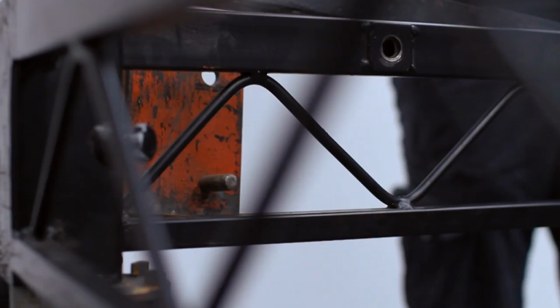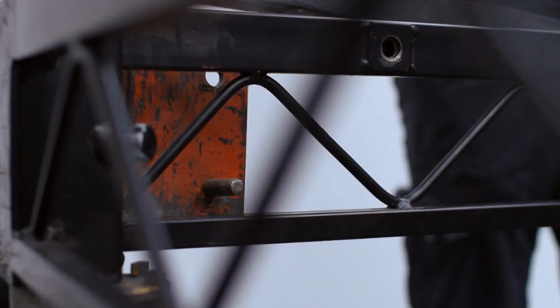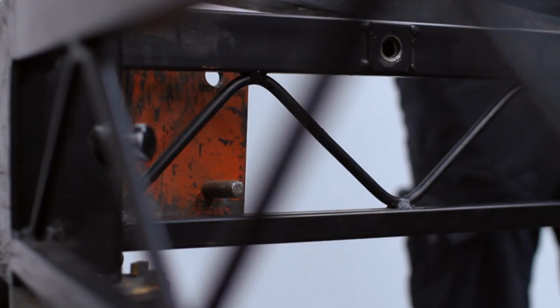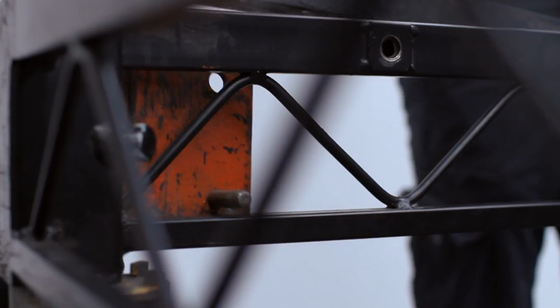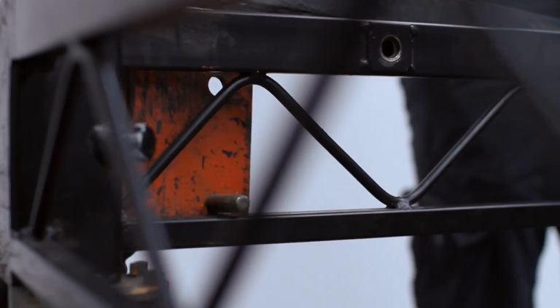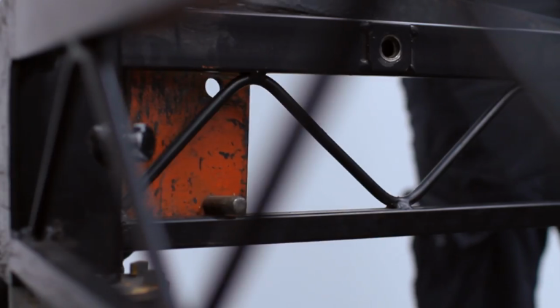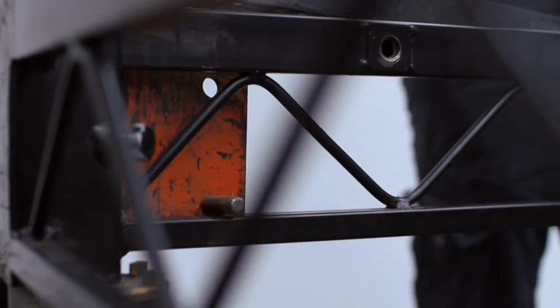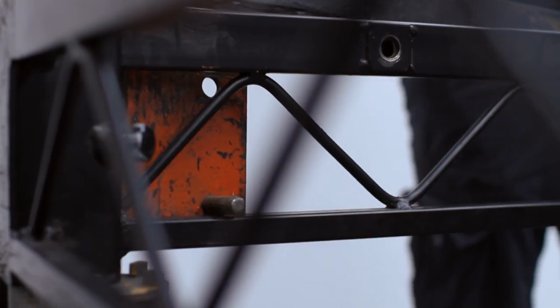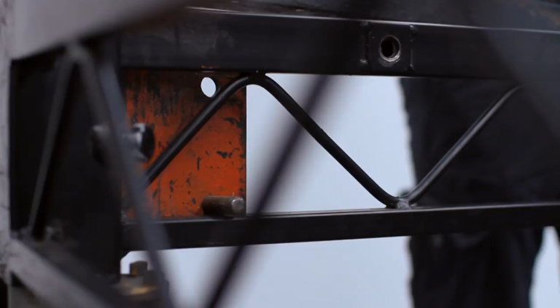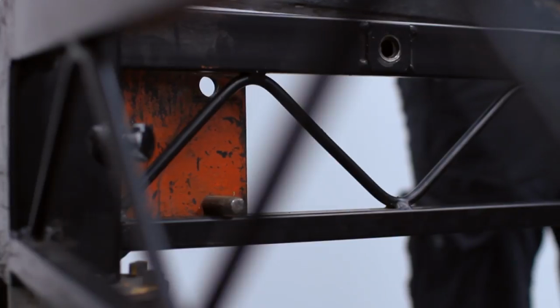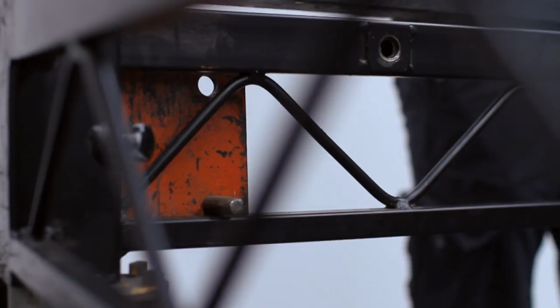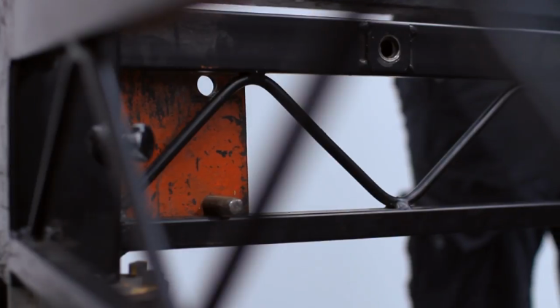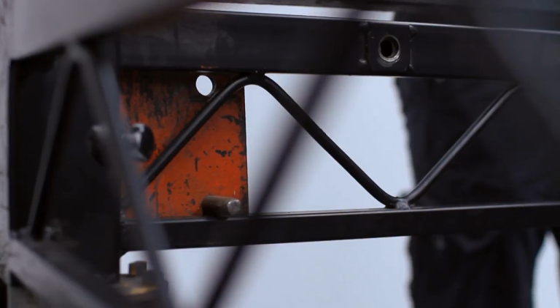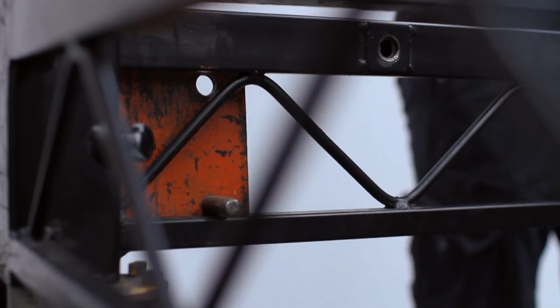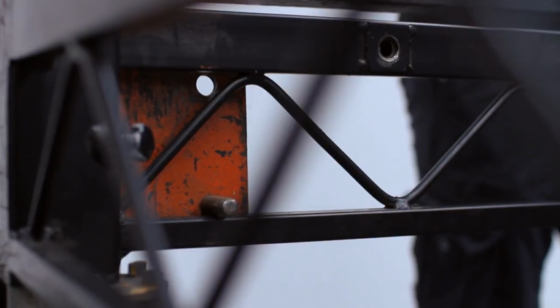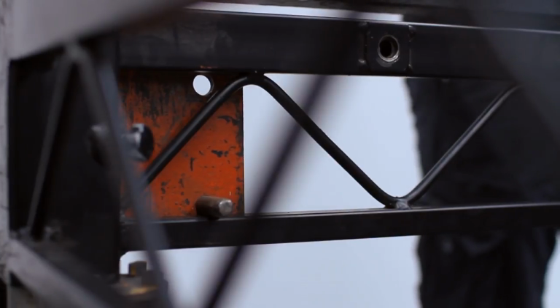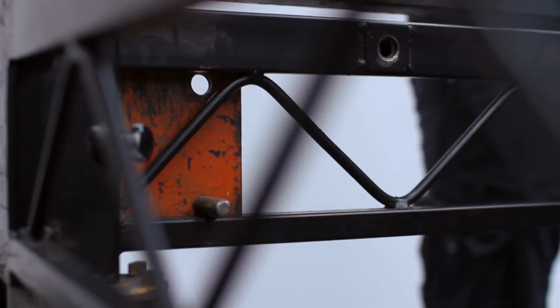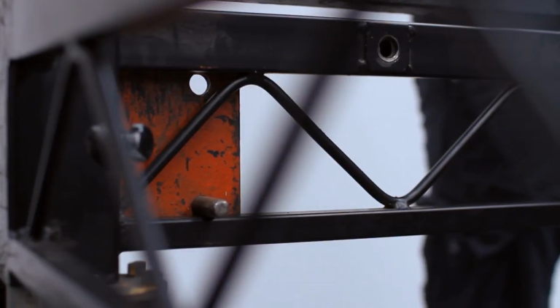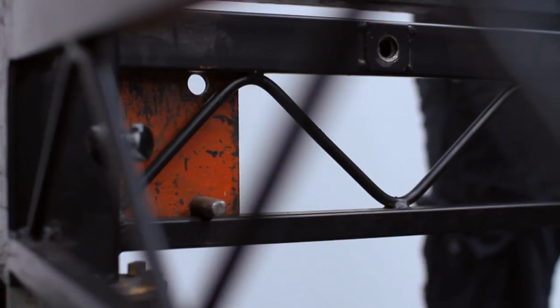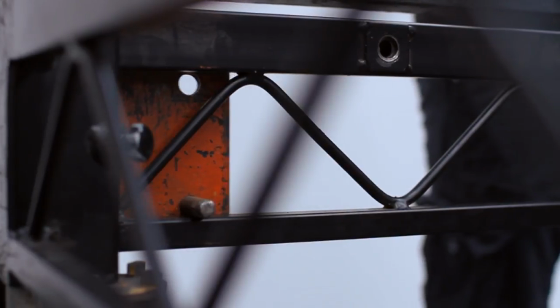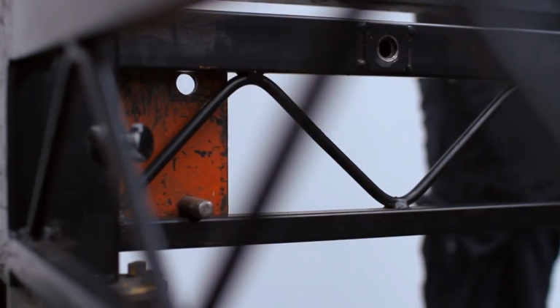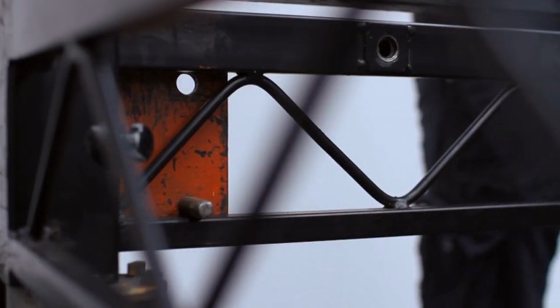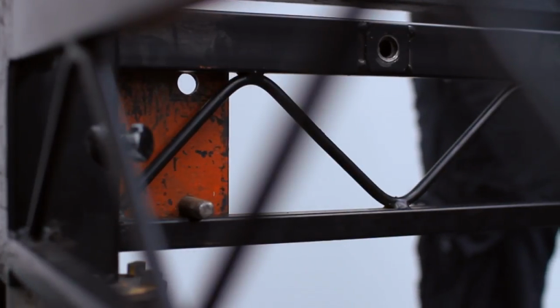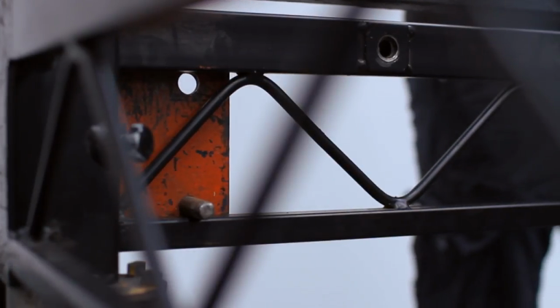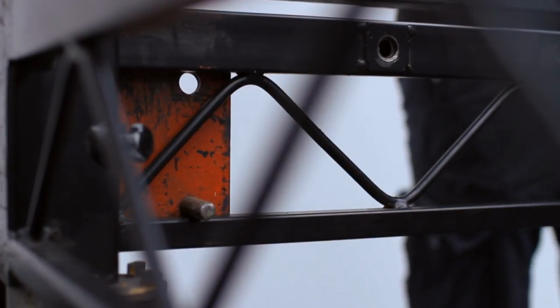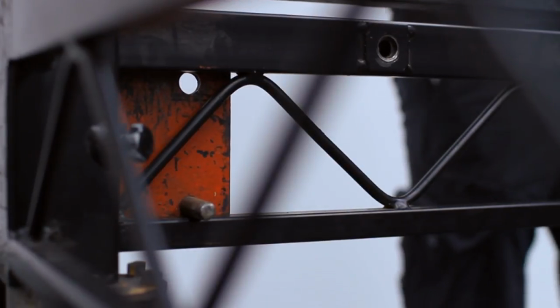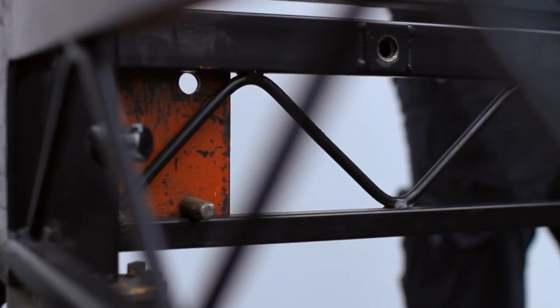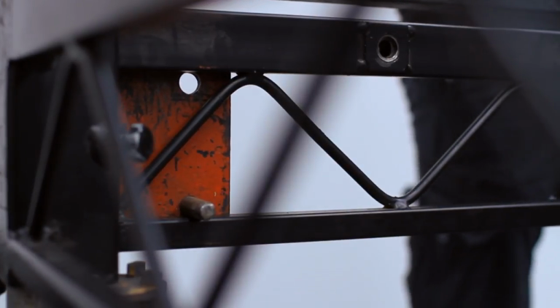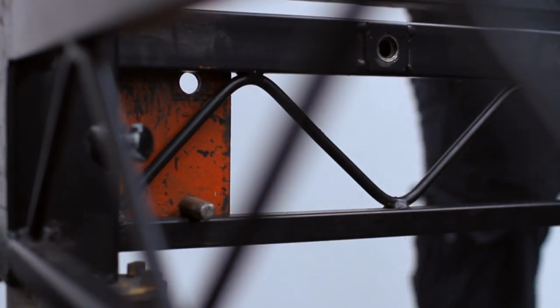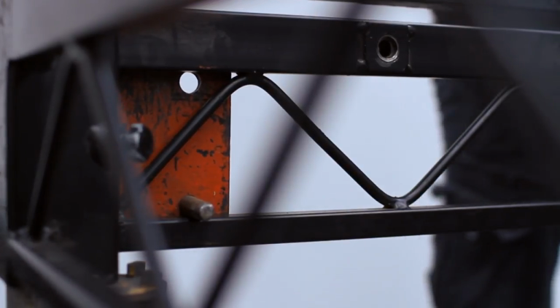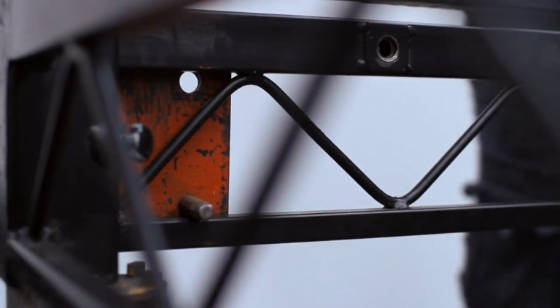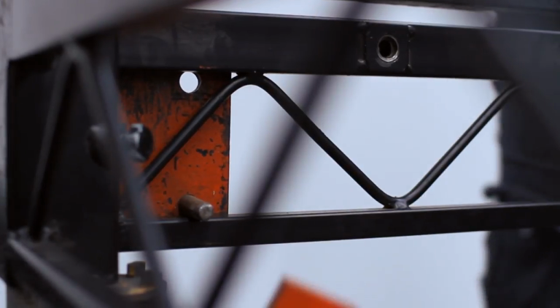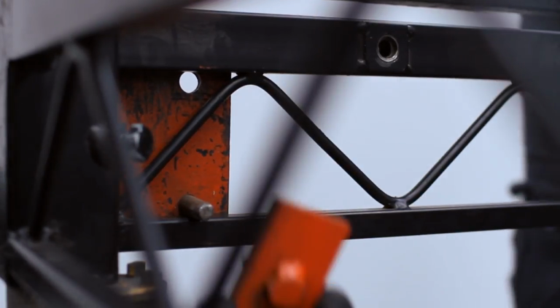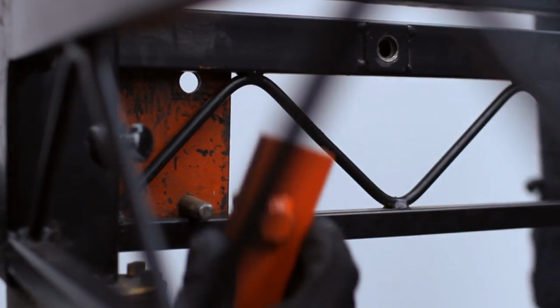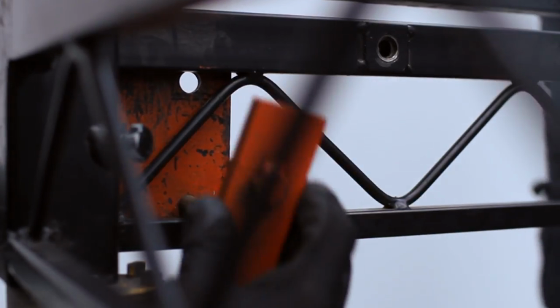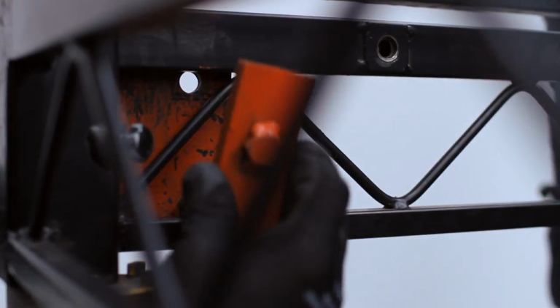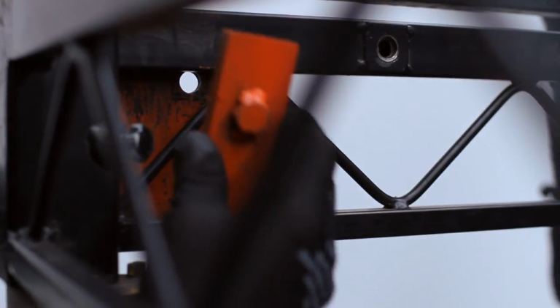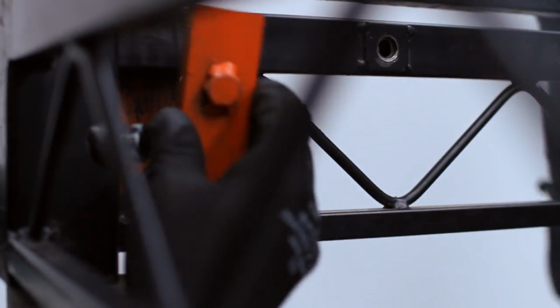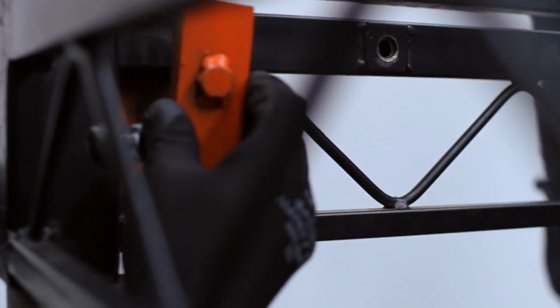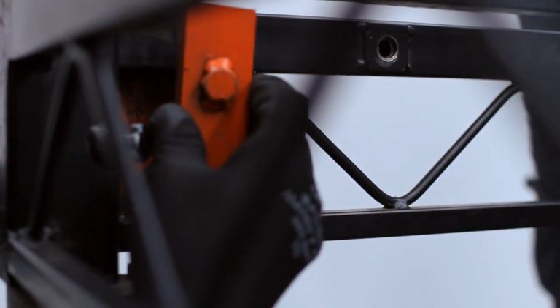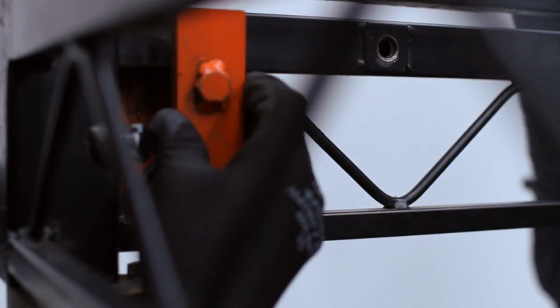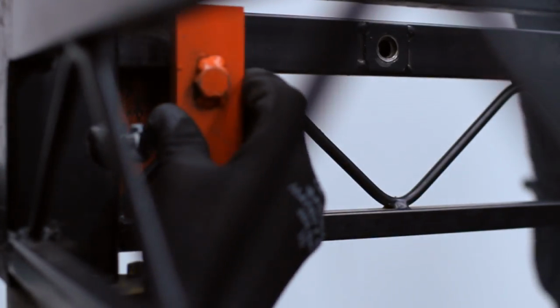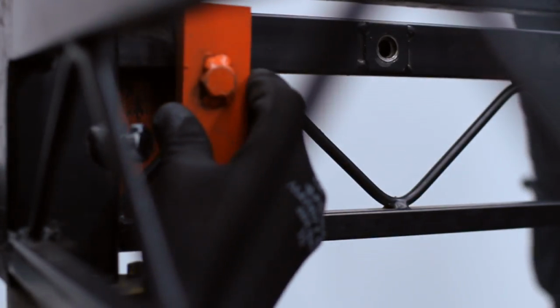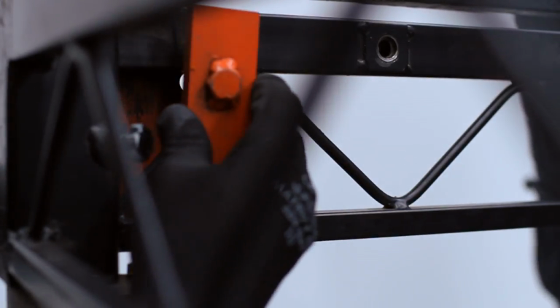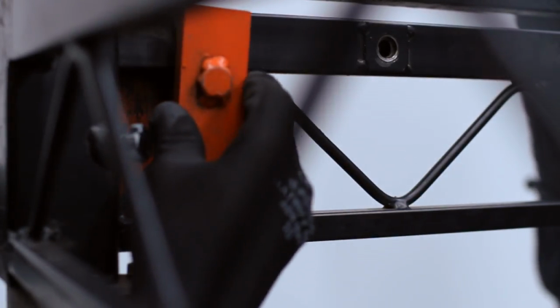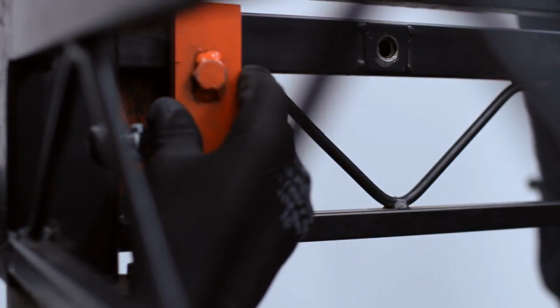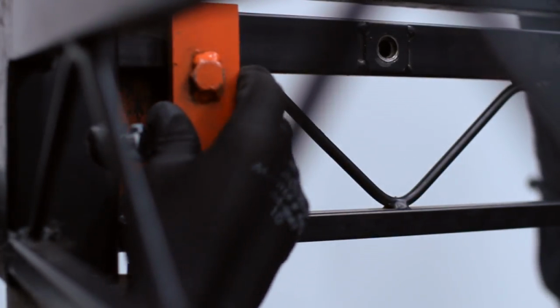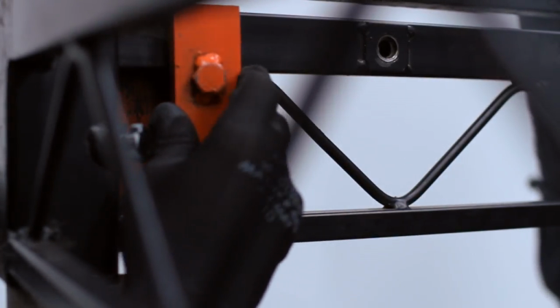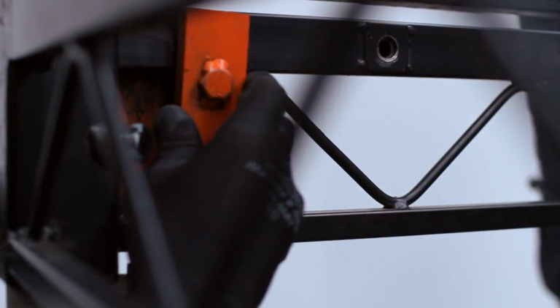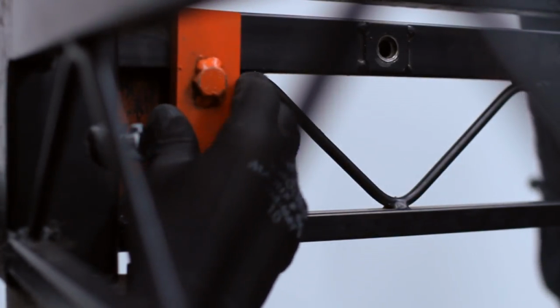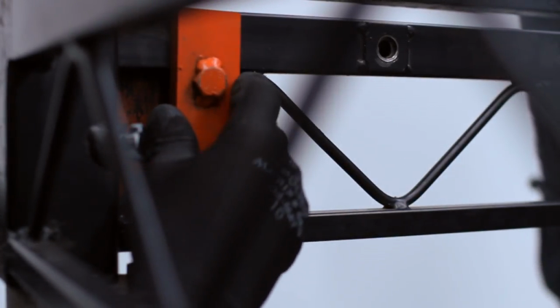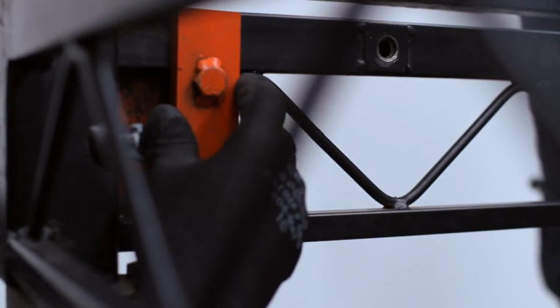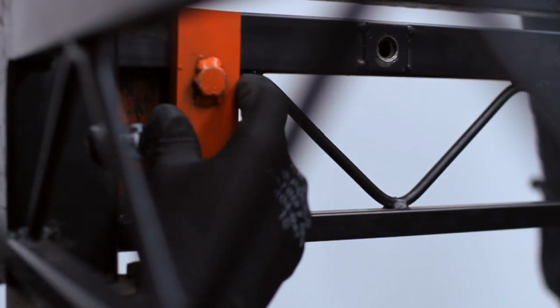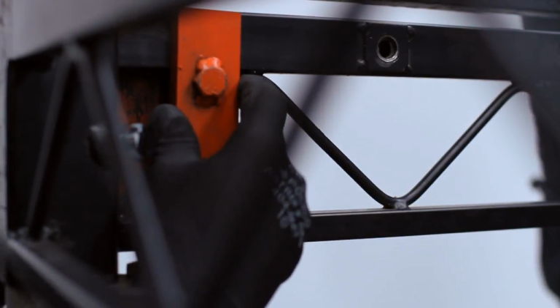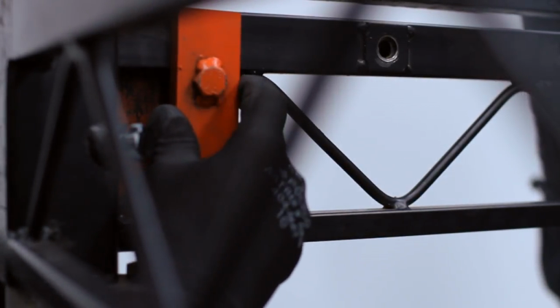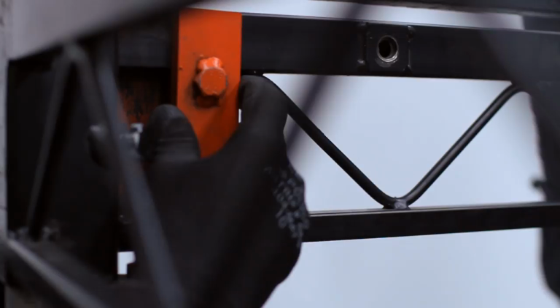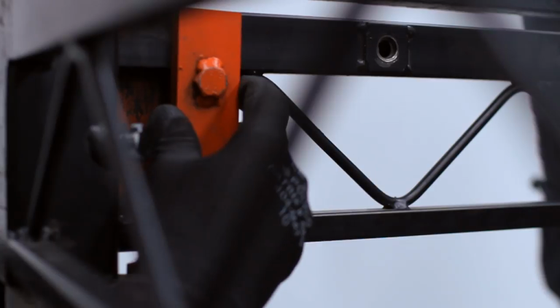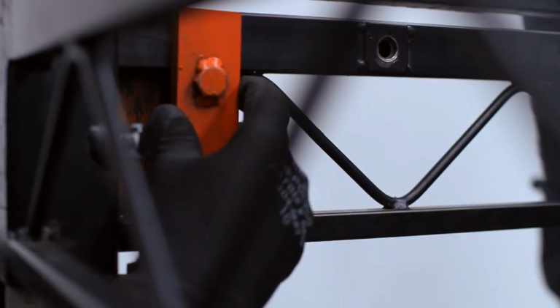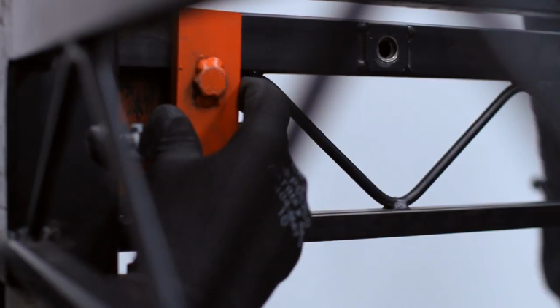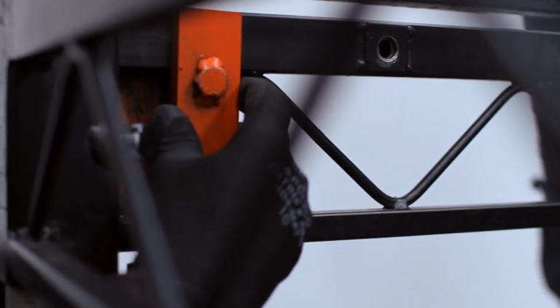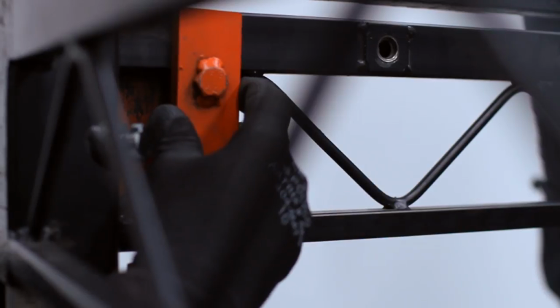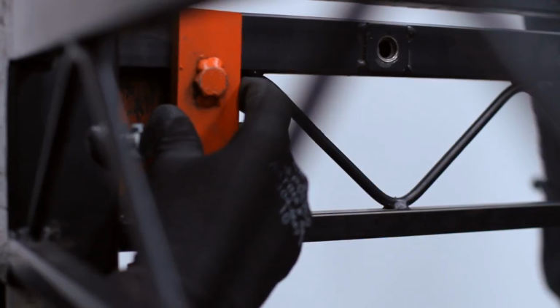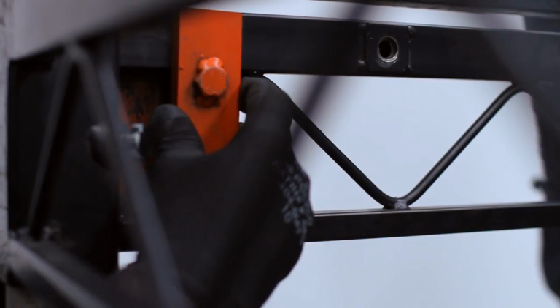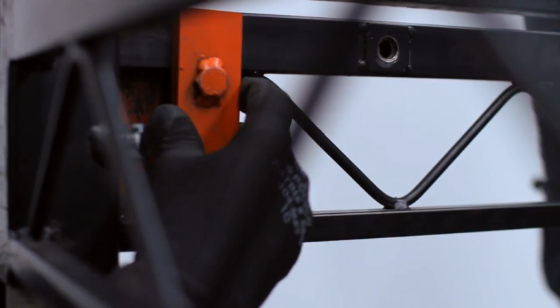The pins rest on the bottom cord of the deck, and then the back plate is slotted on and the nut tightened to clamp it in position.